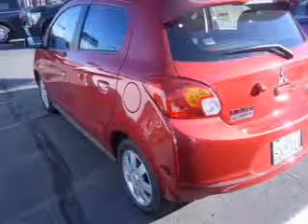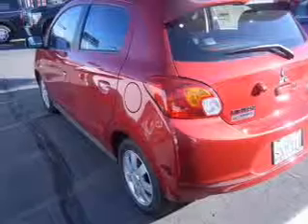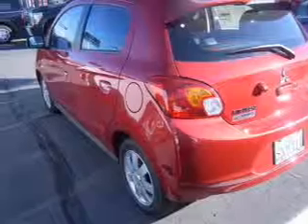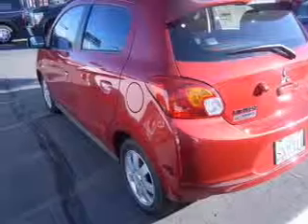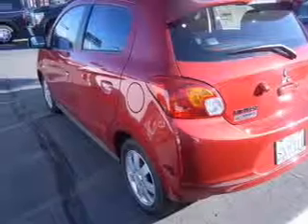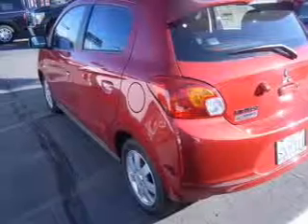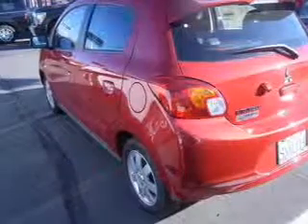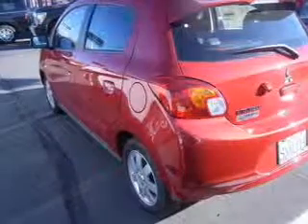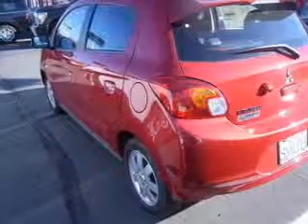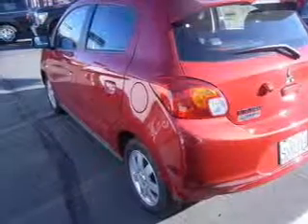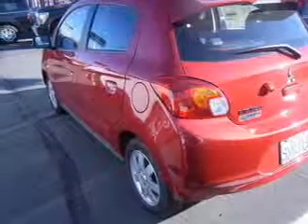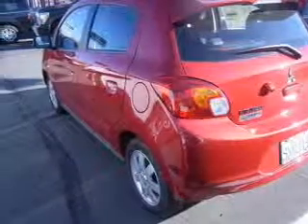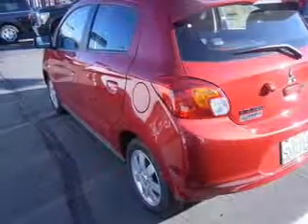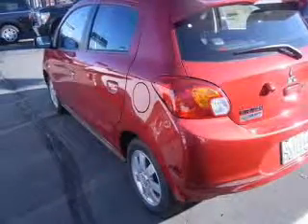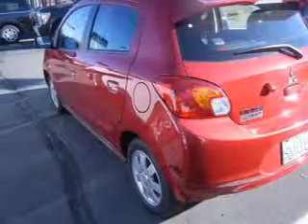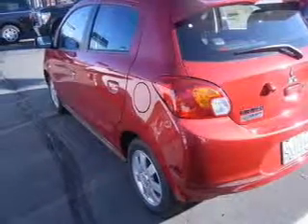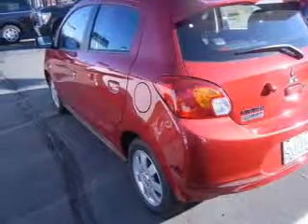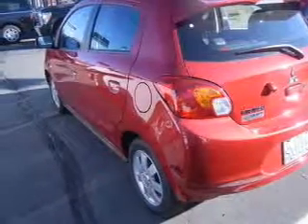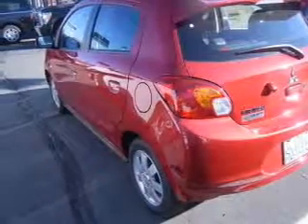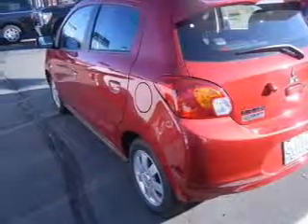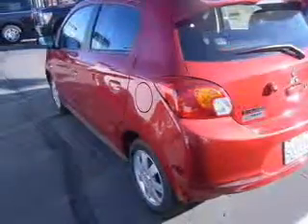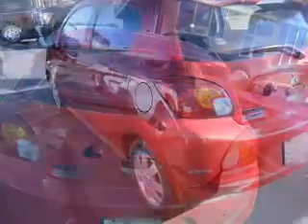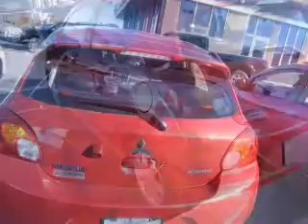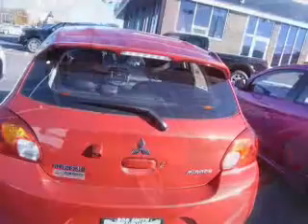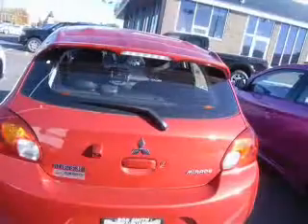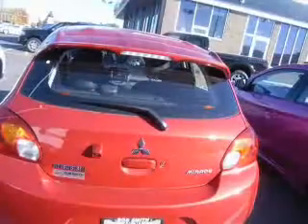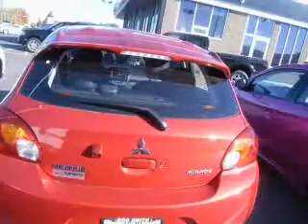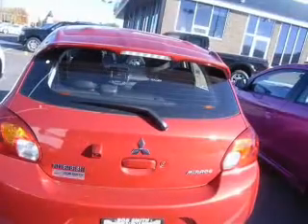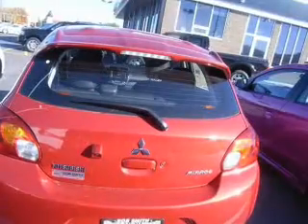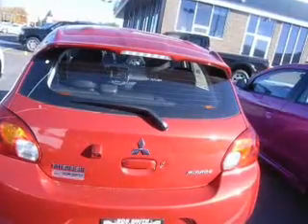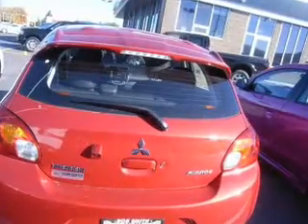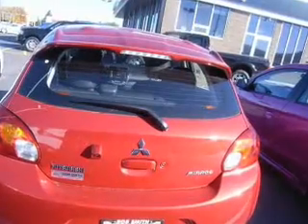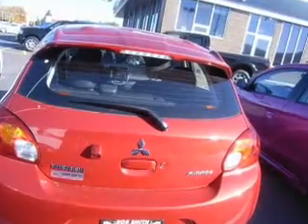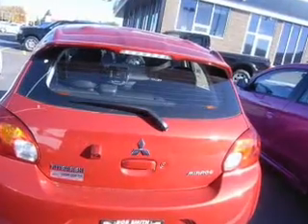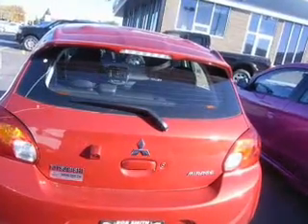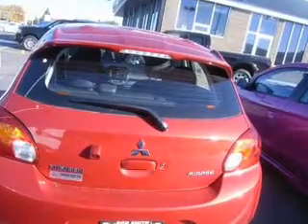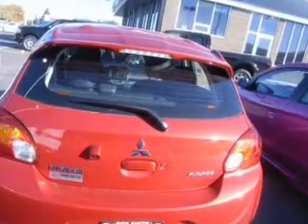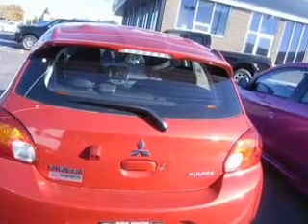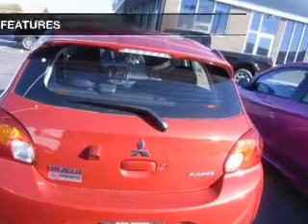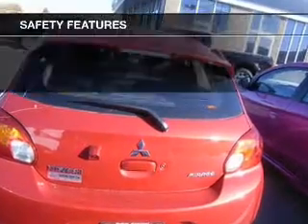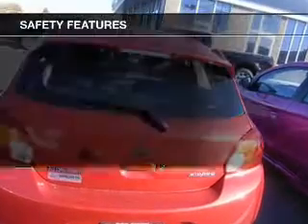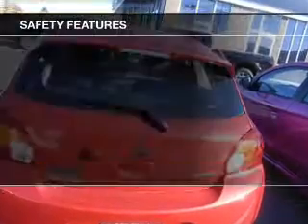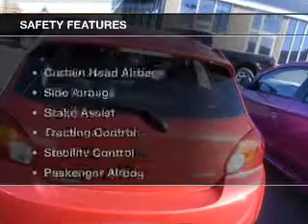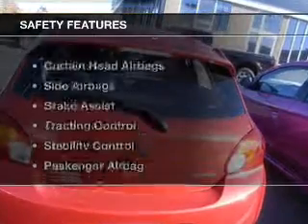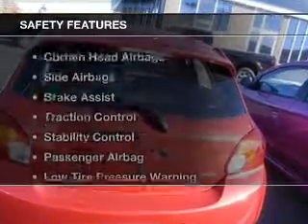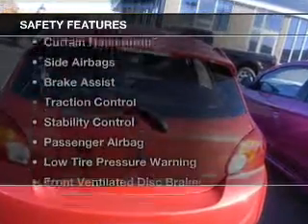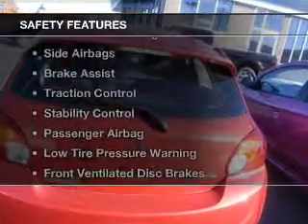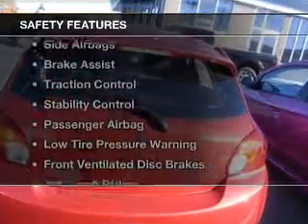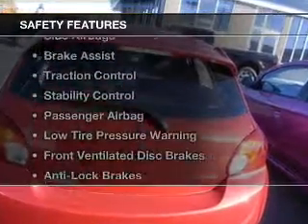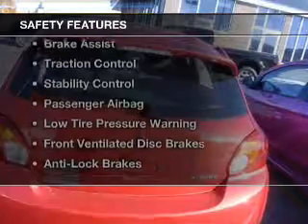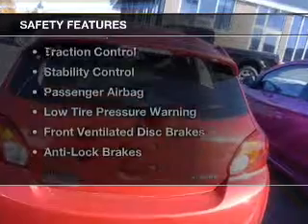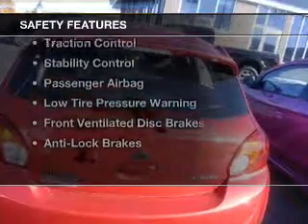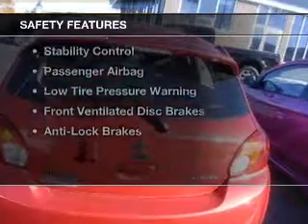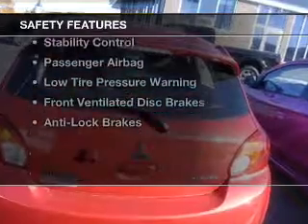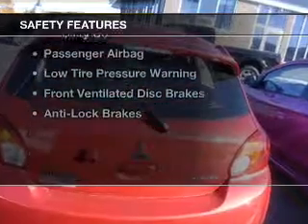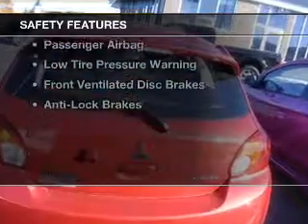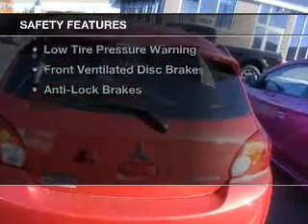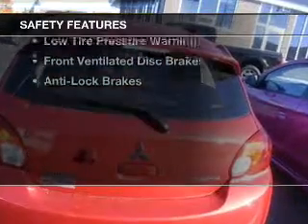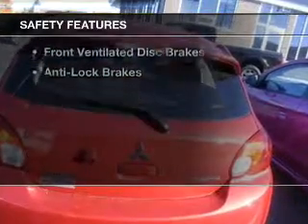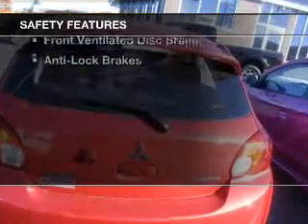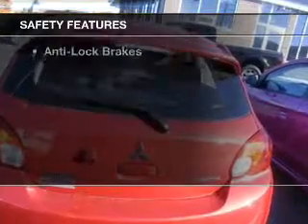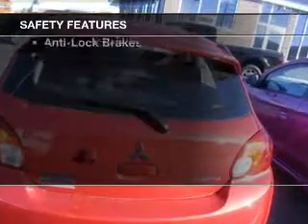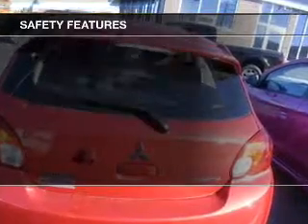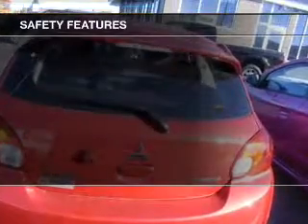A spoiler, power seats, cruise control, and keyless entry. Safety was made a priority with these features.